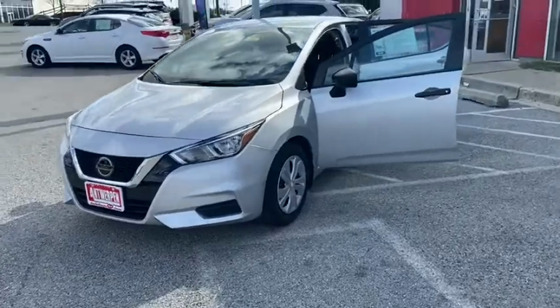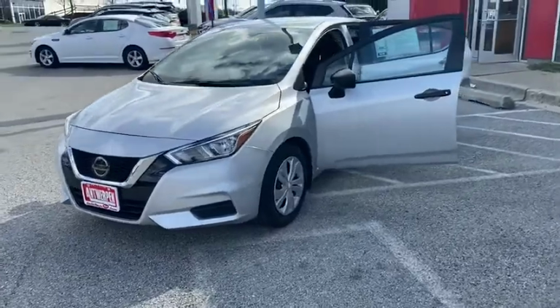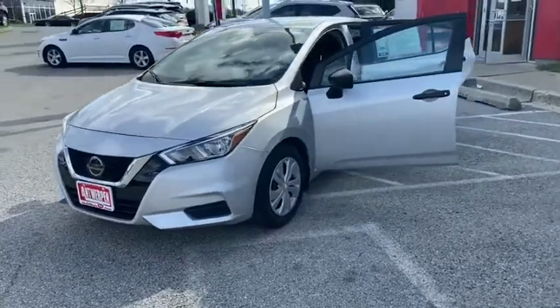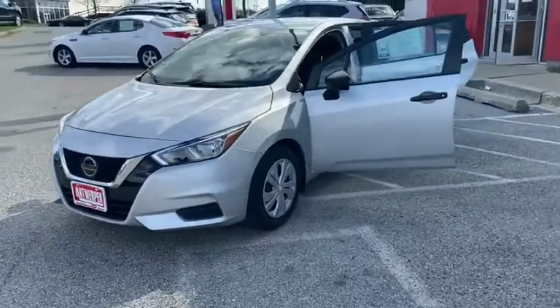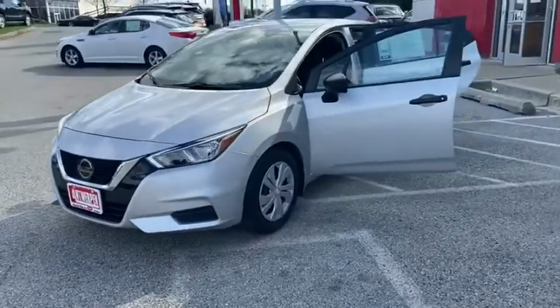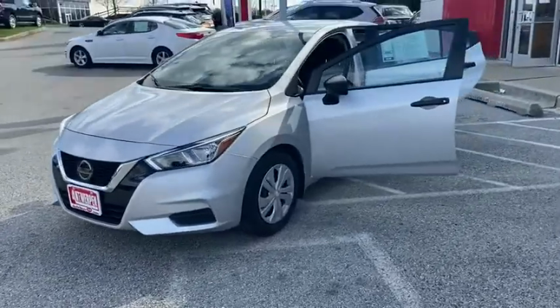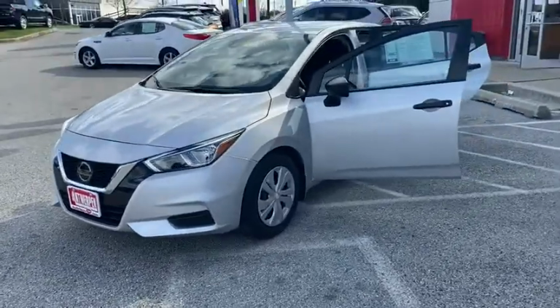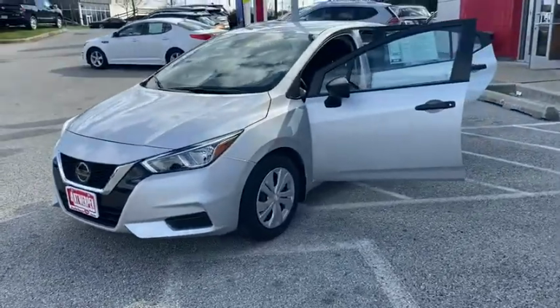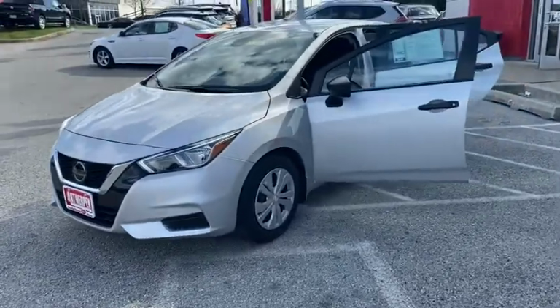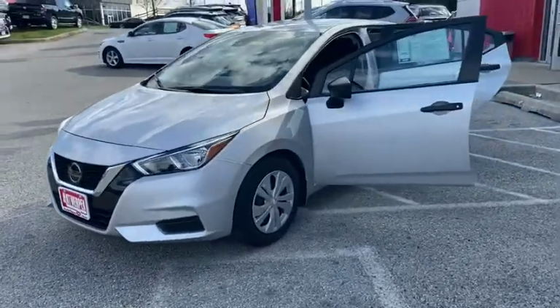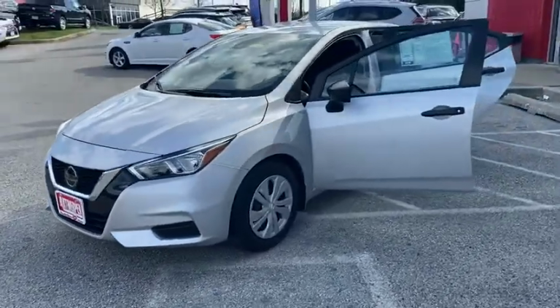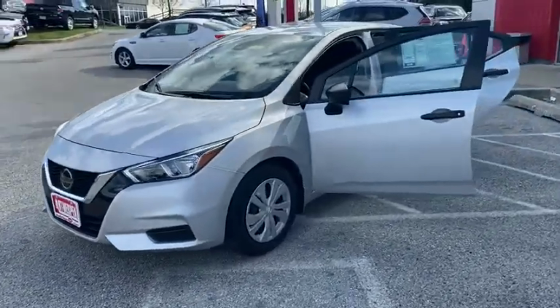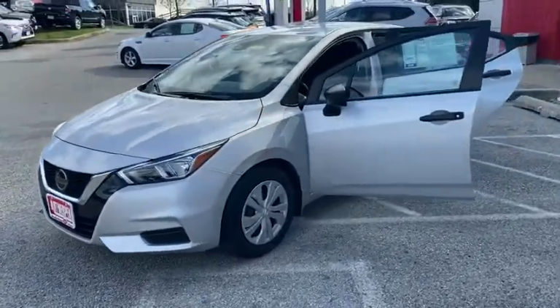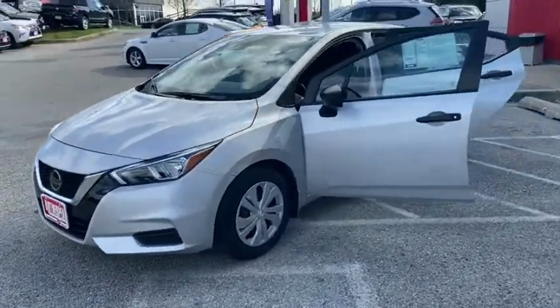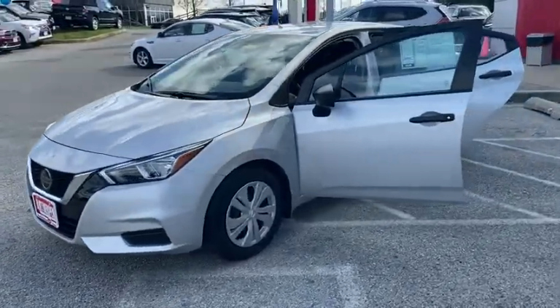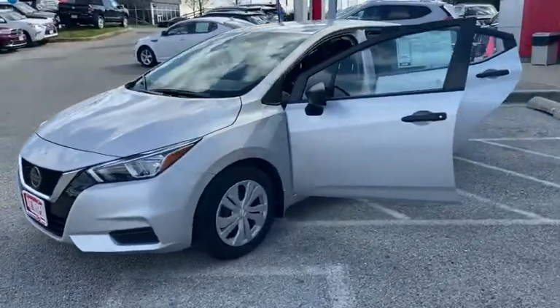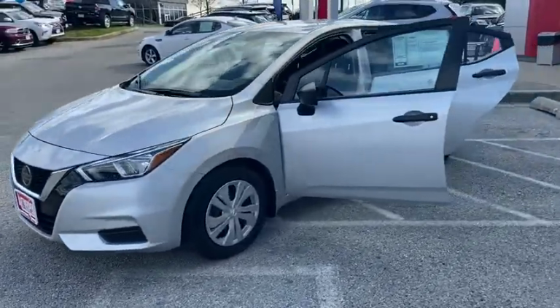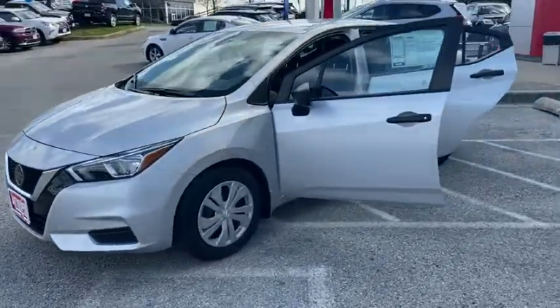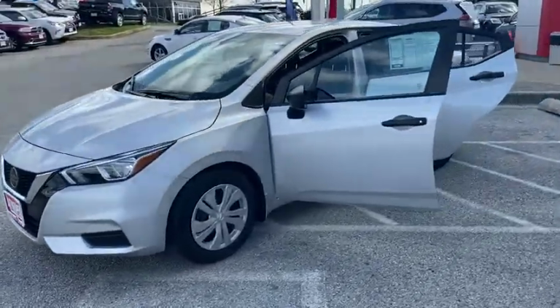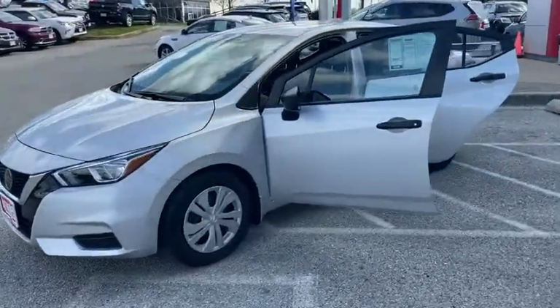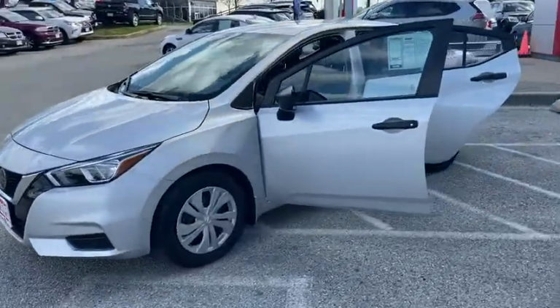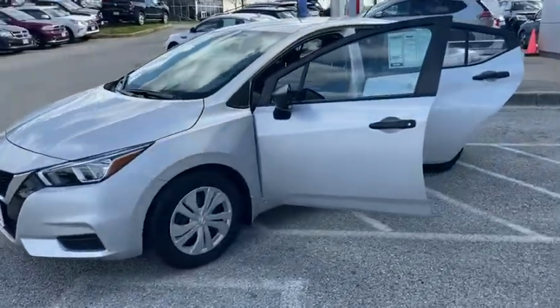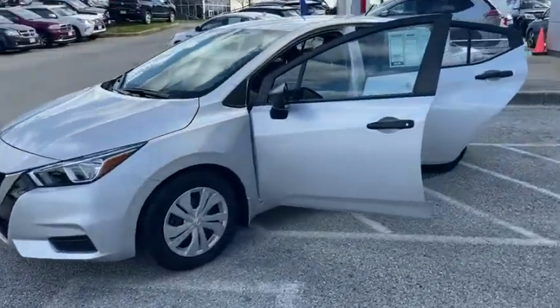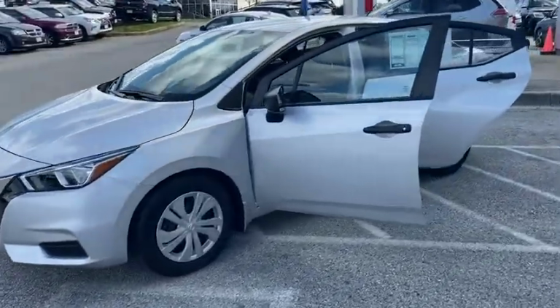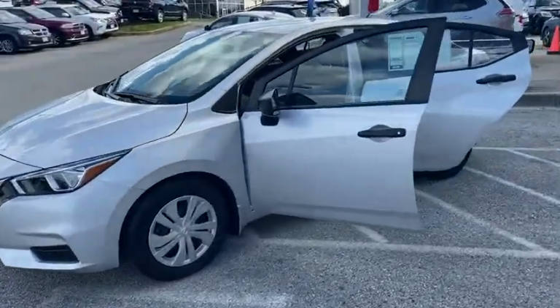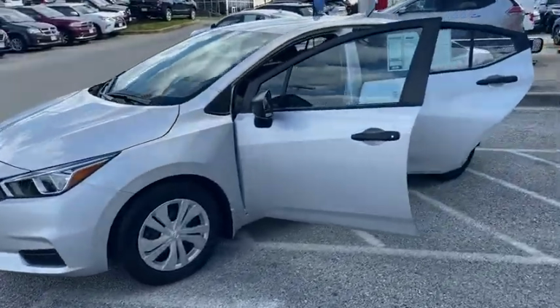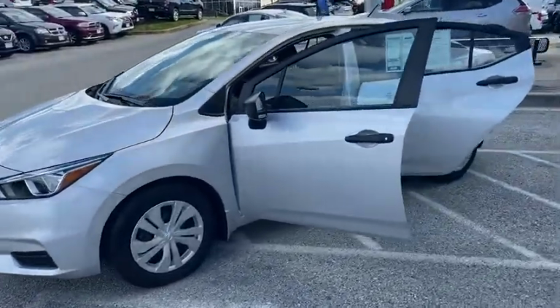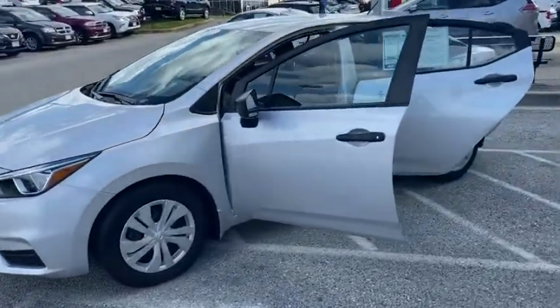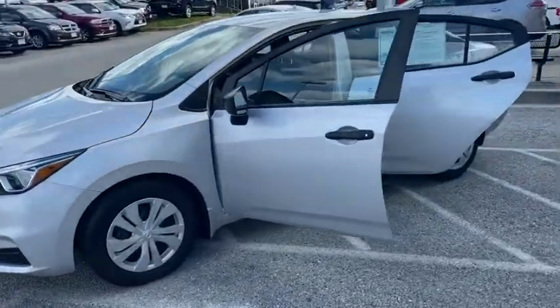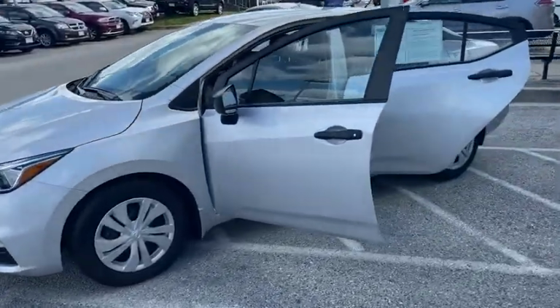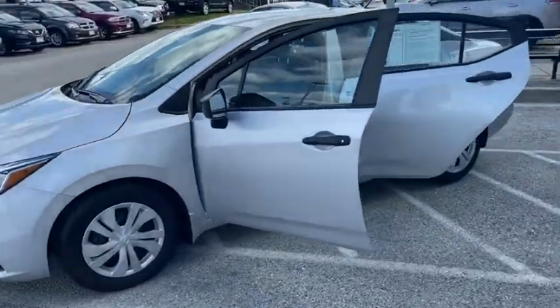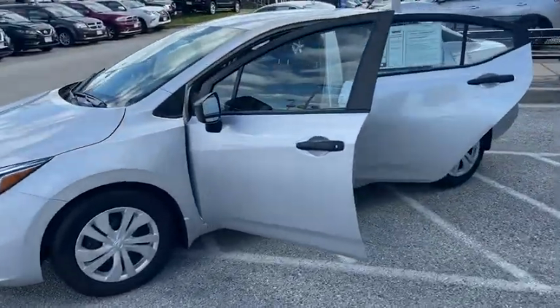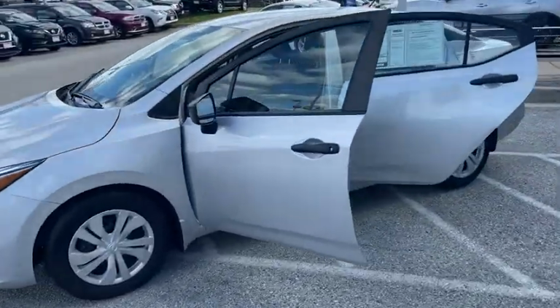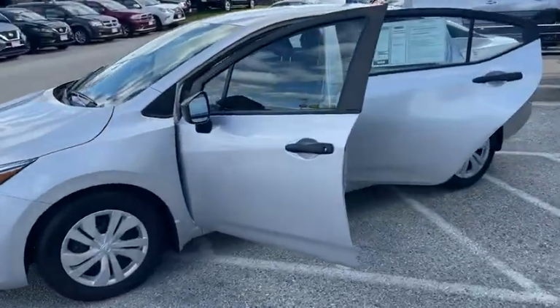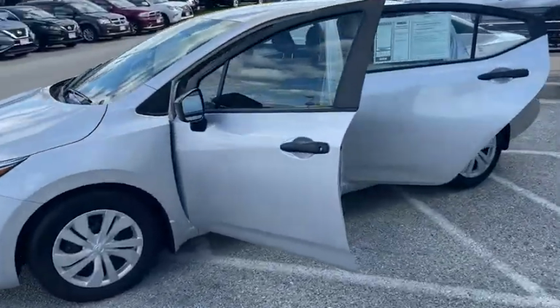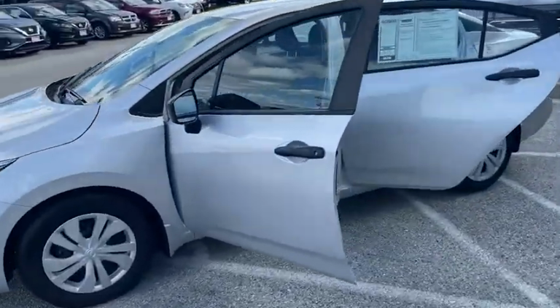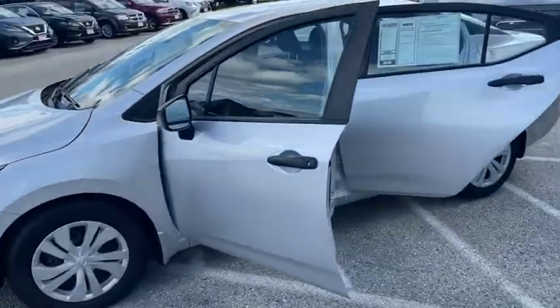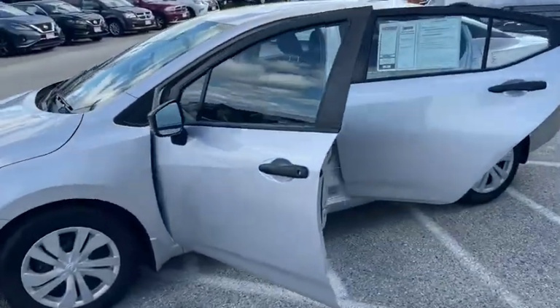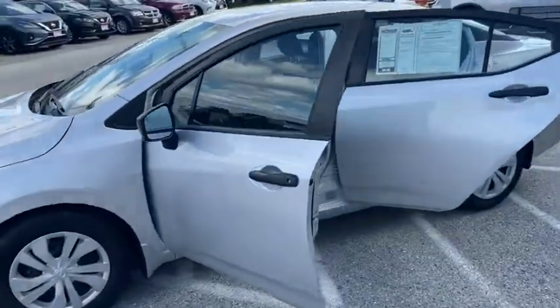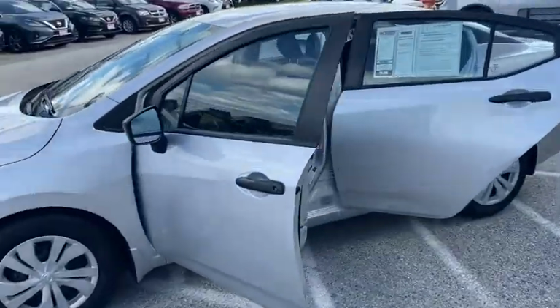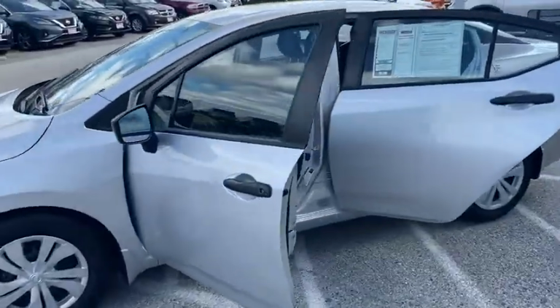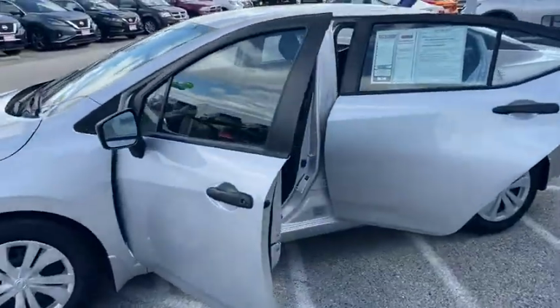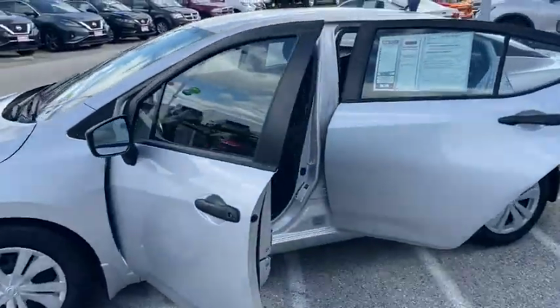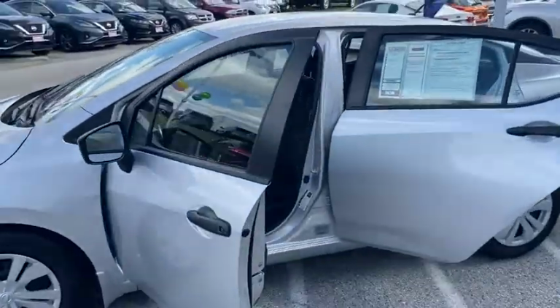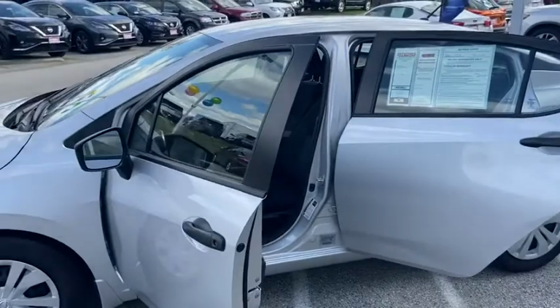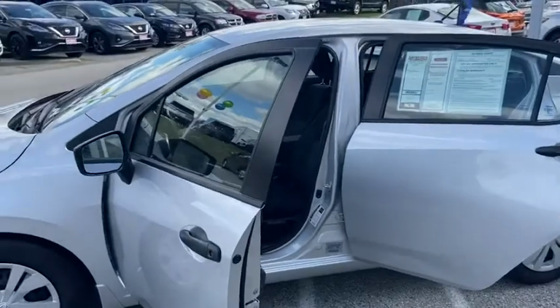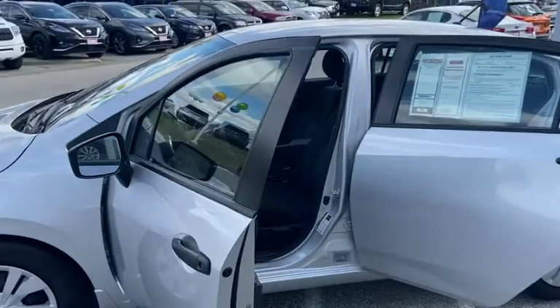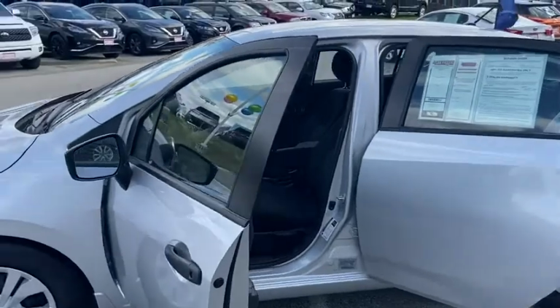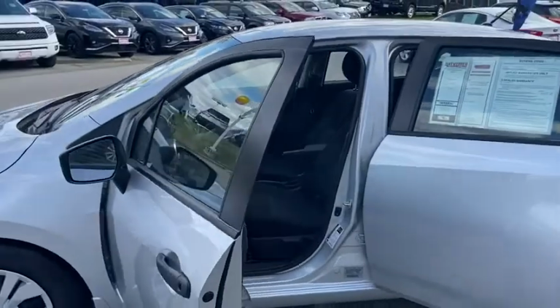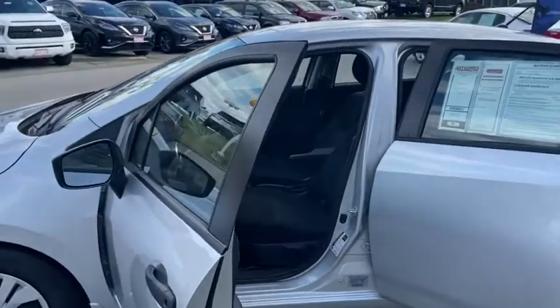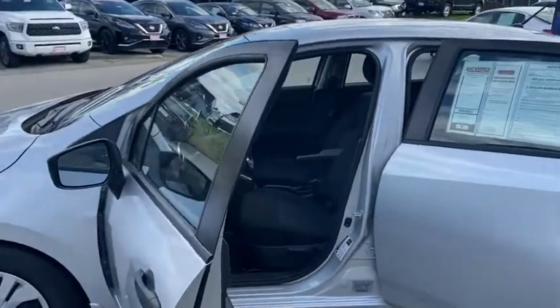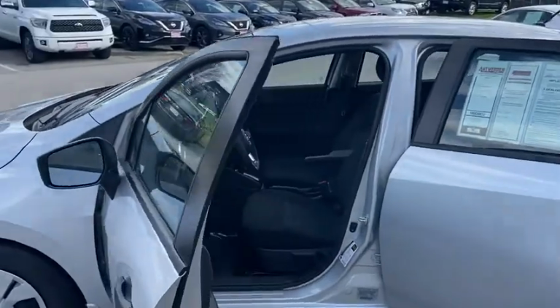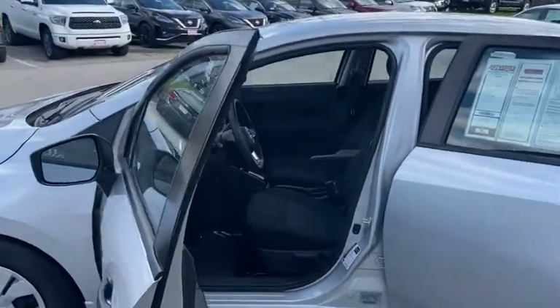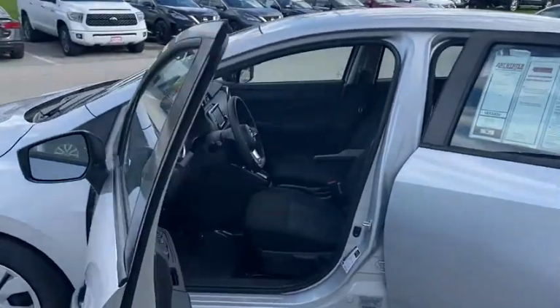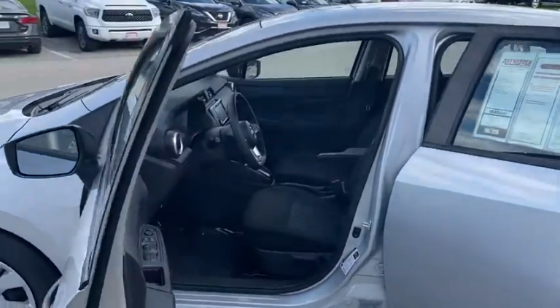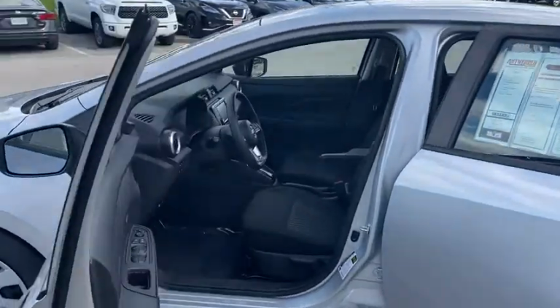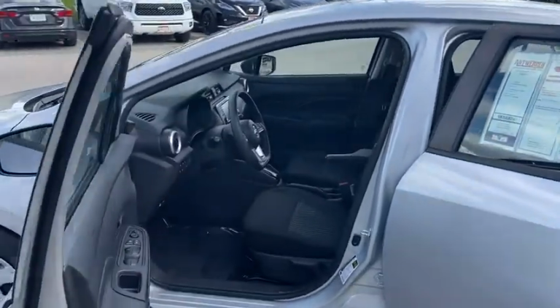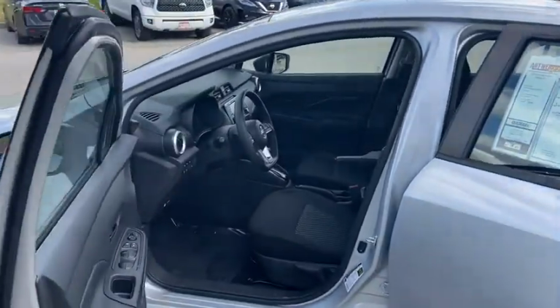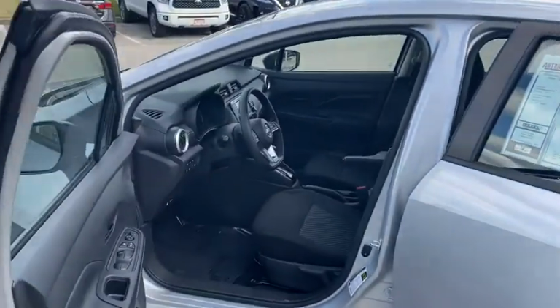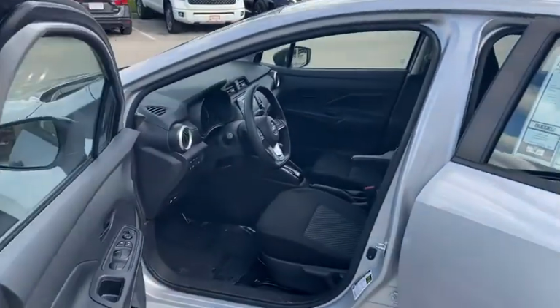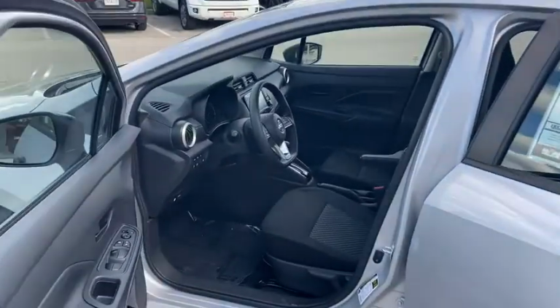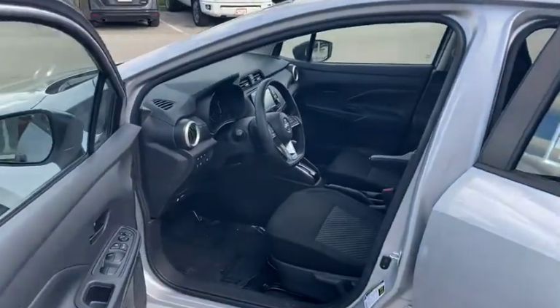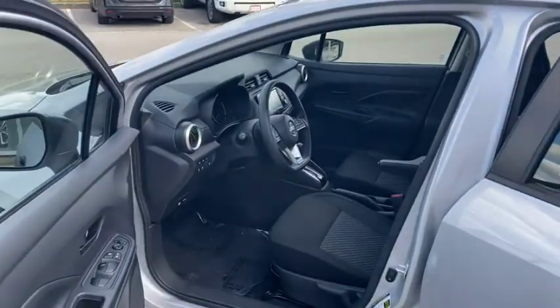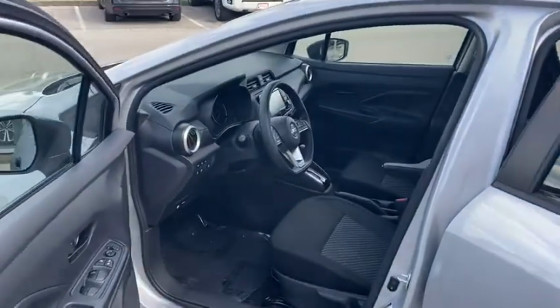Look how nice it looks — gorgeous. Plenty of space, a lot more space than it used to be.